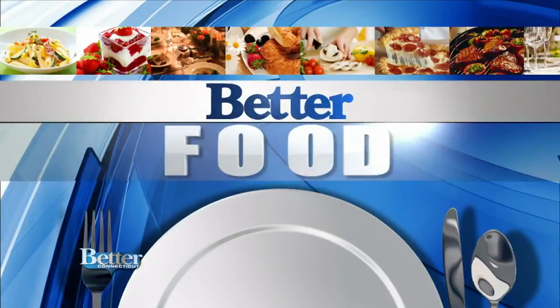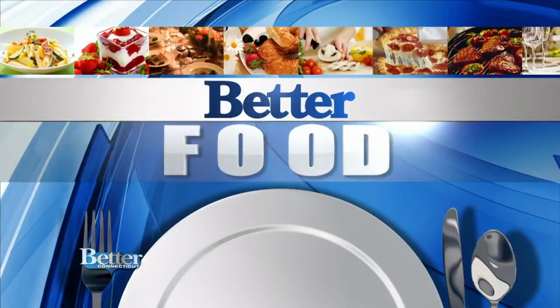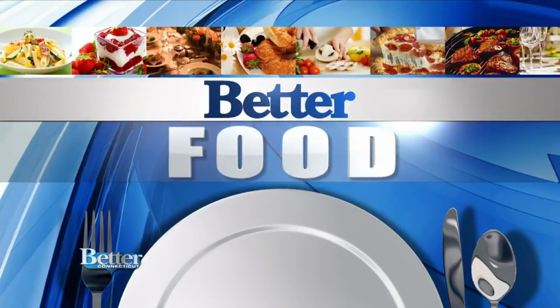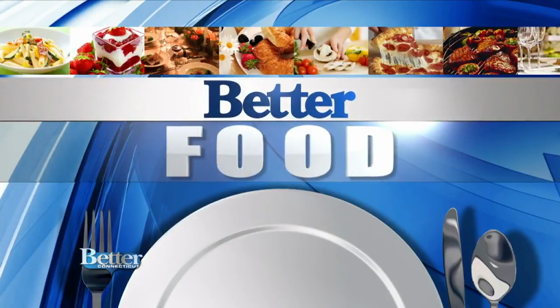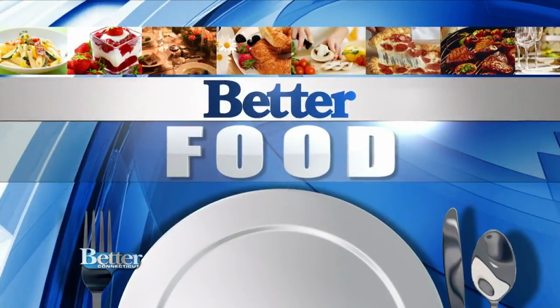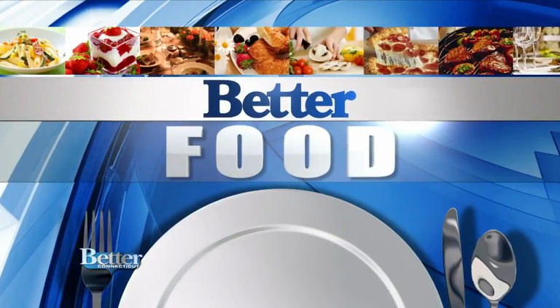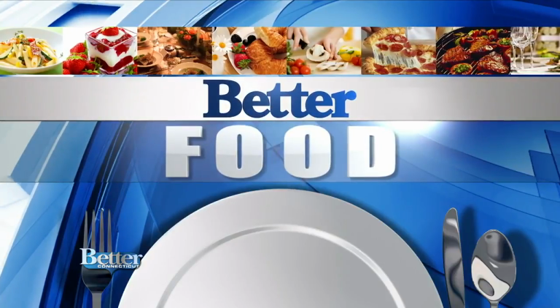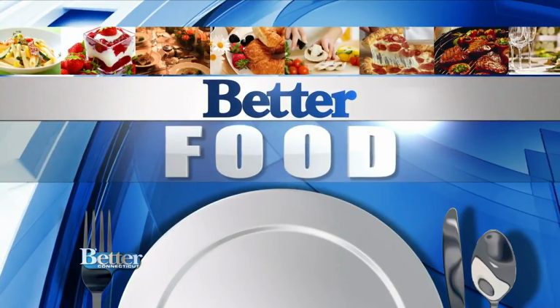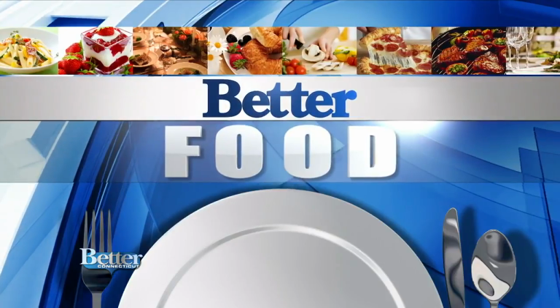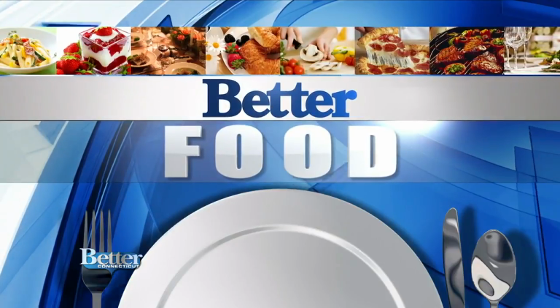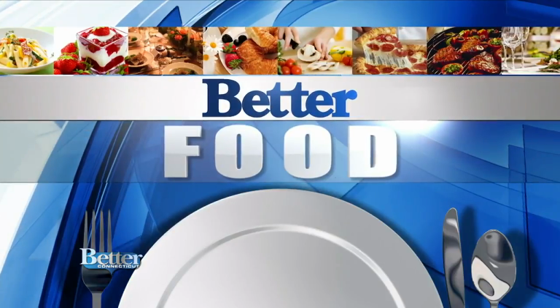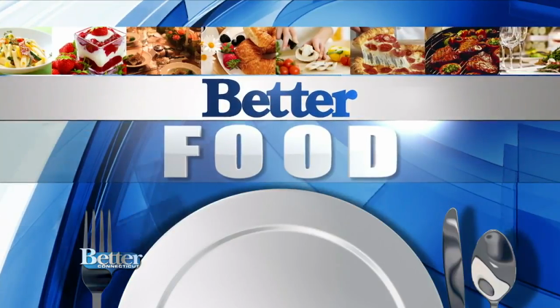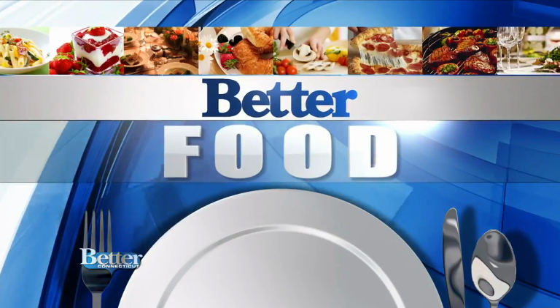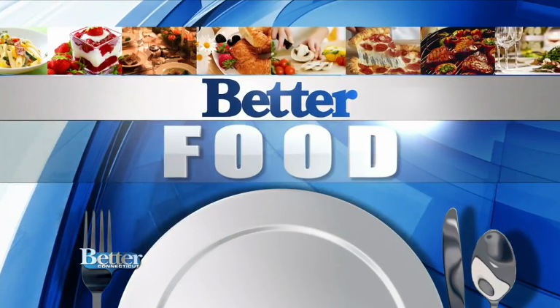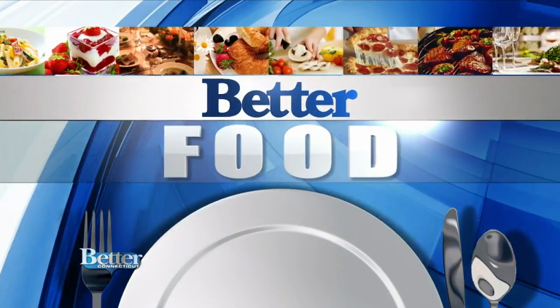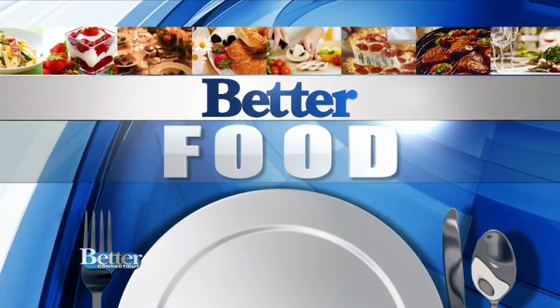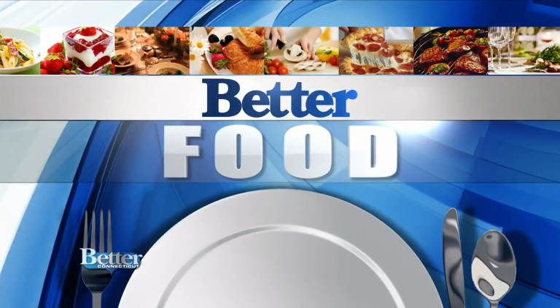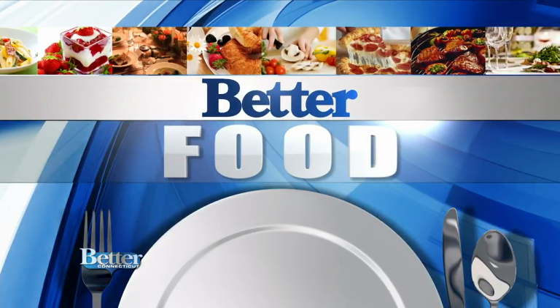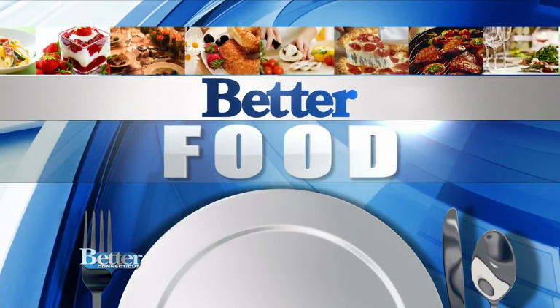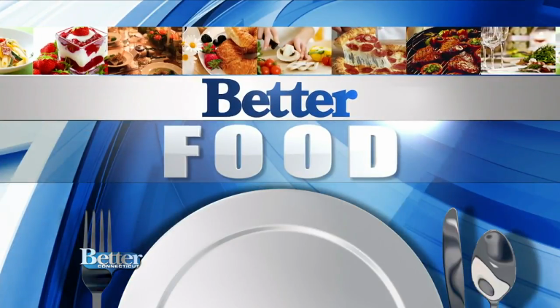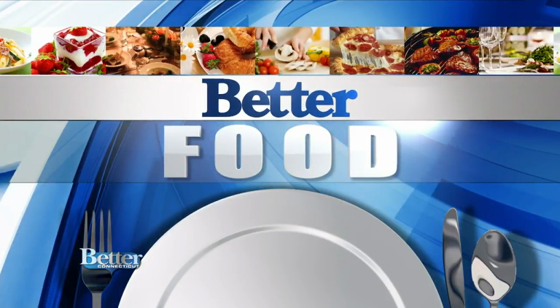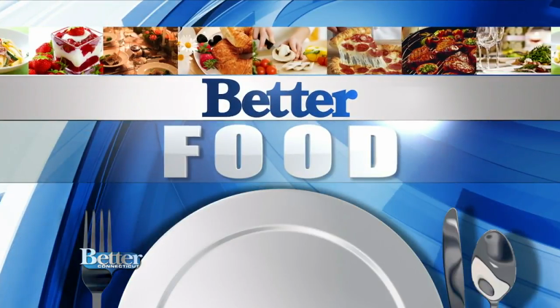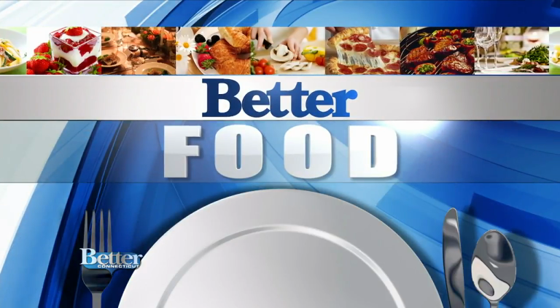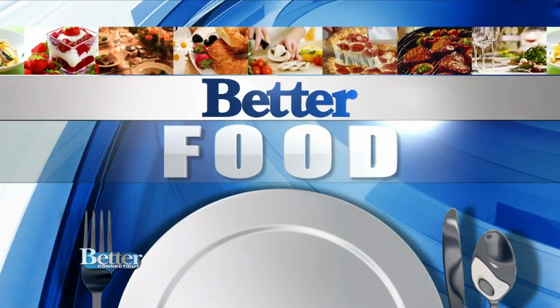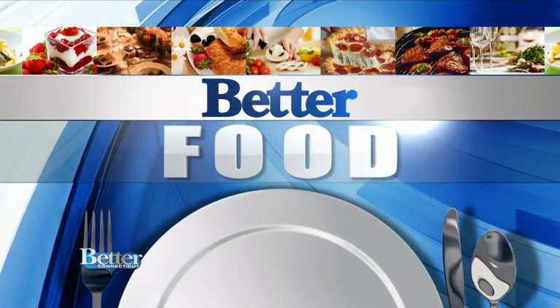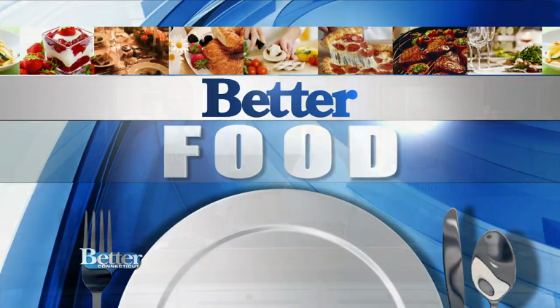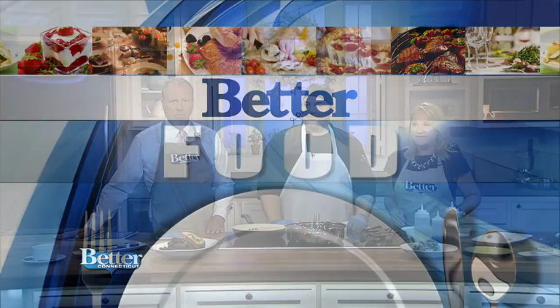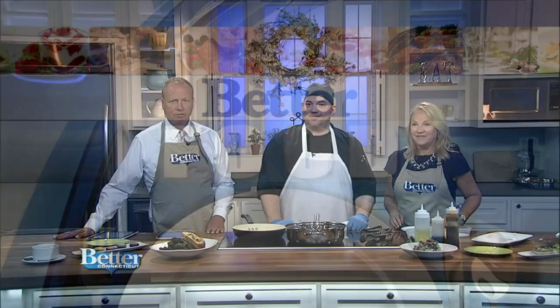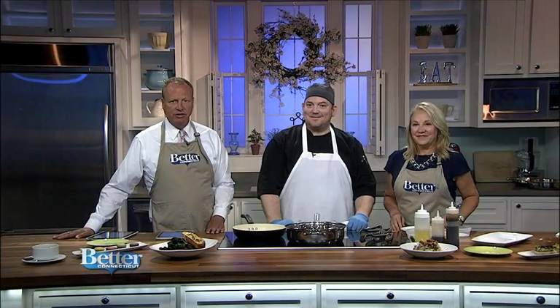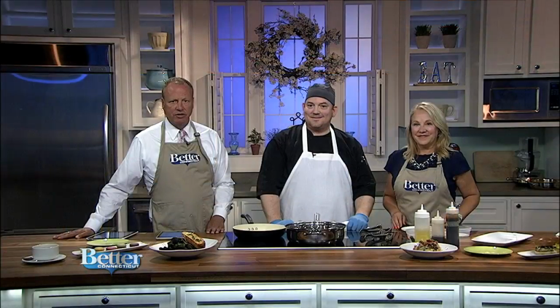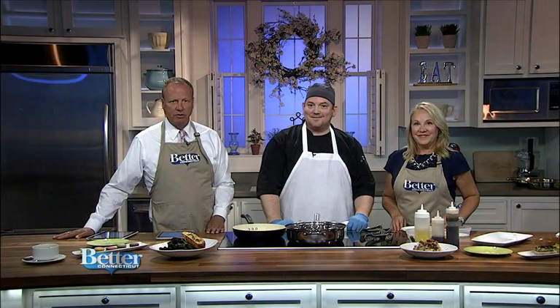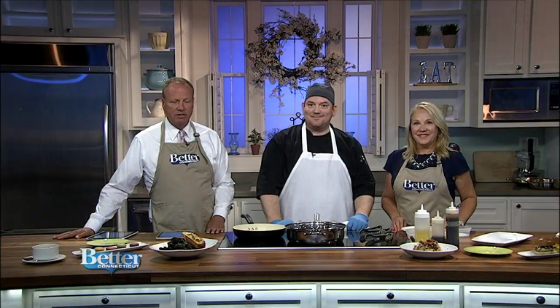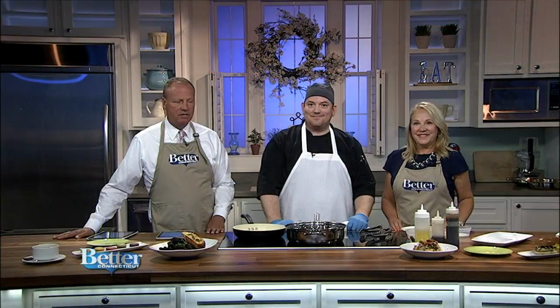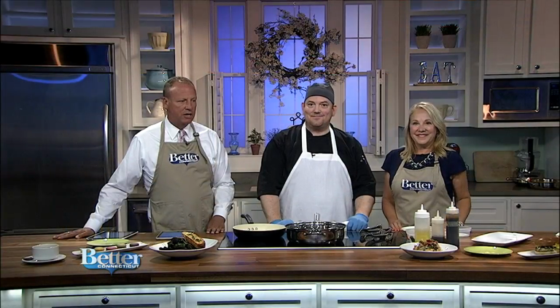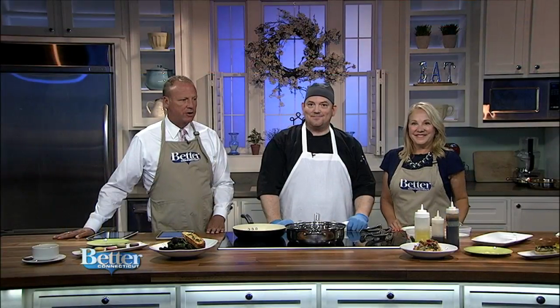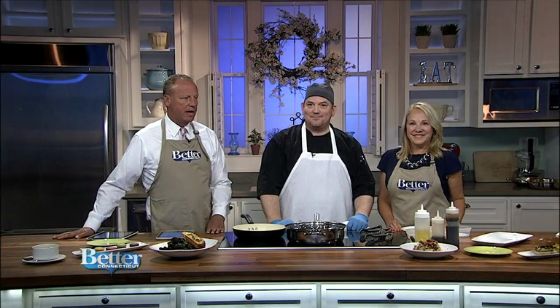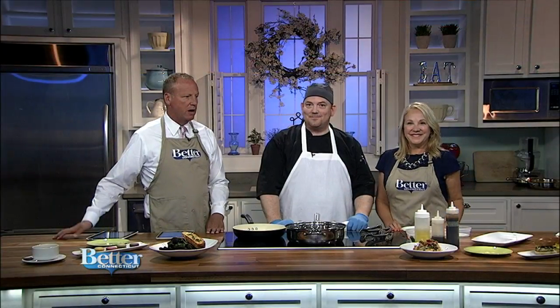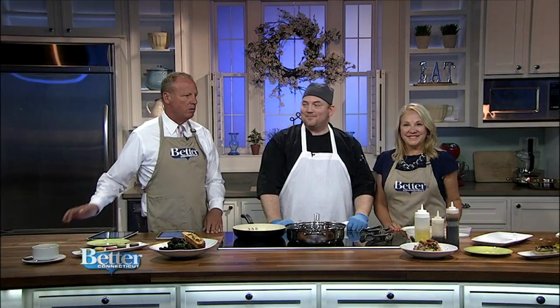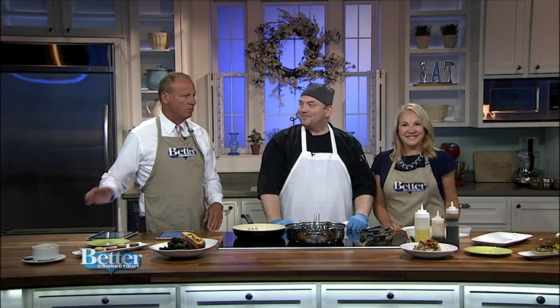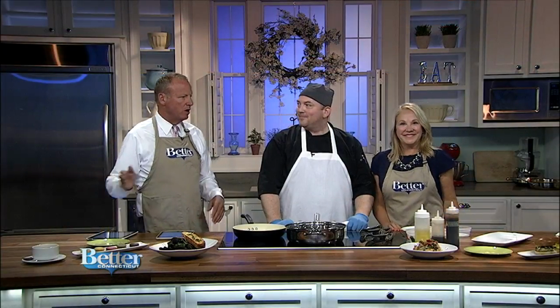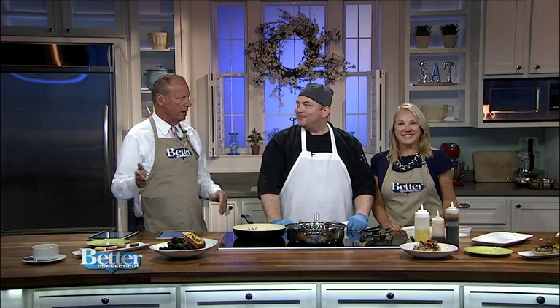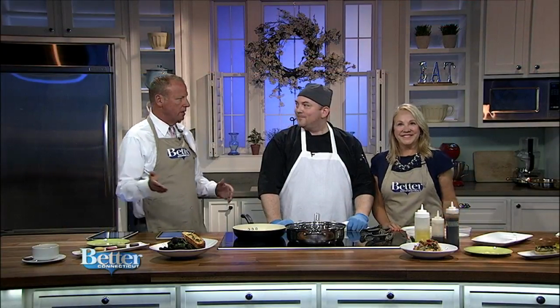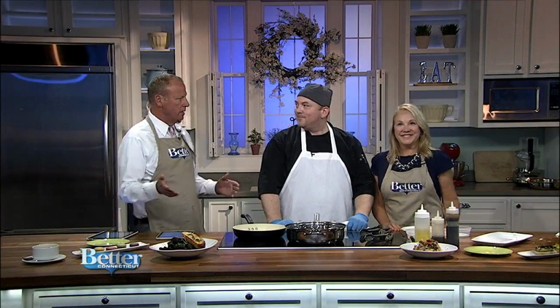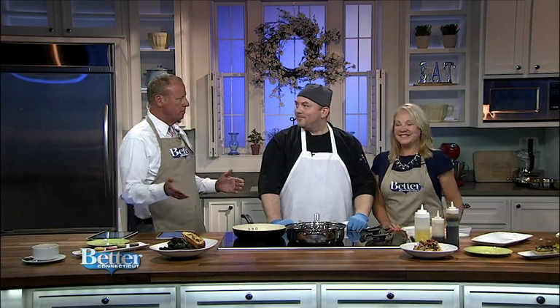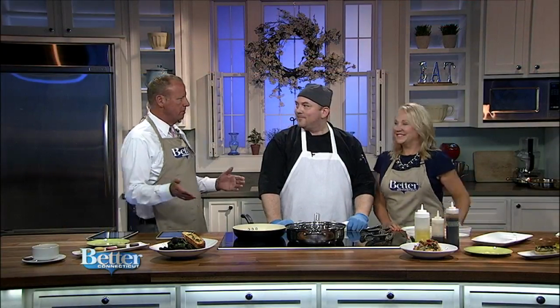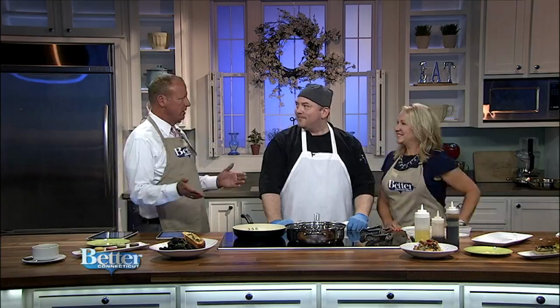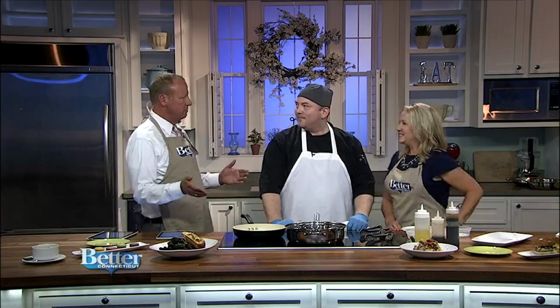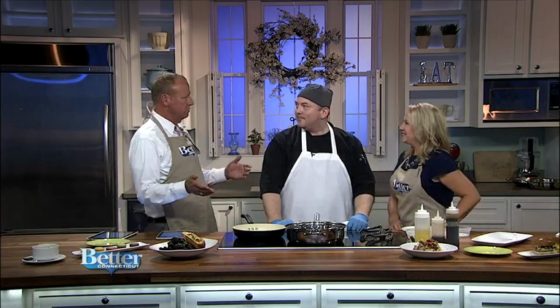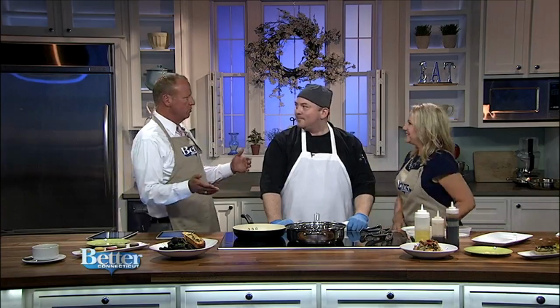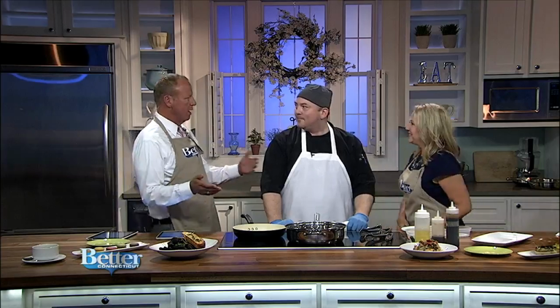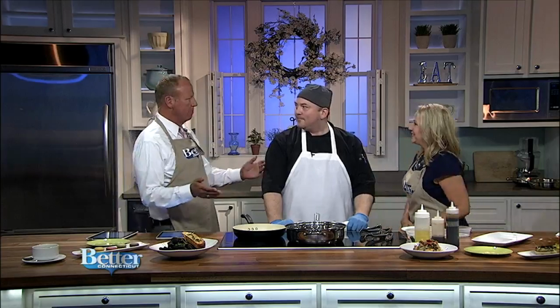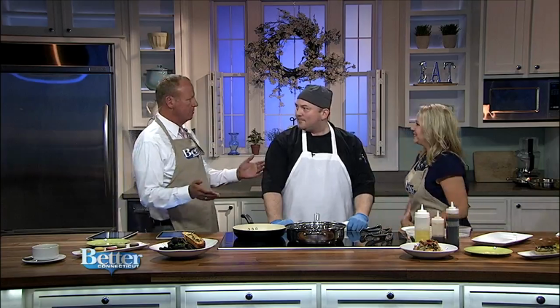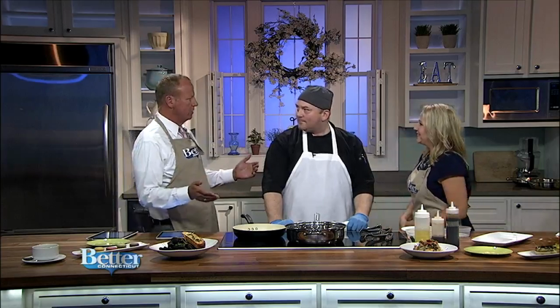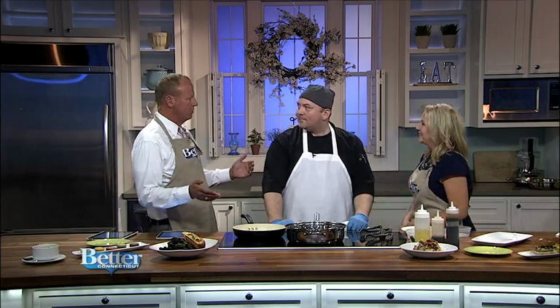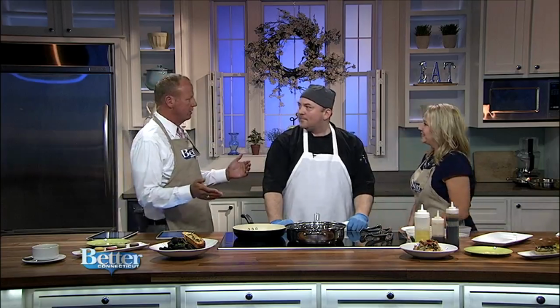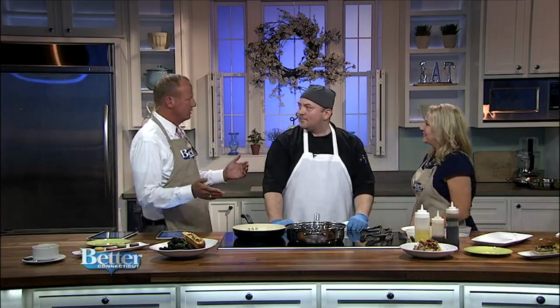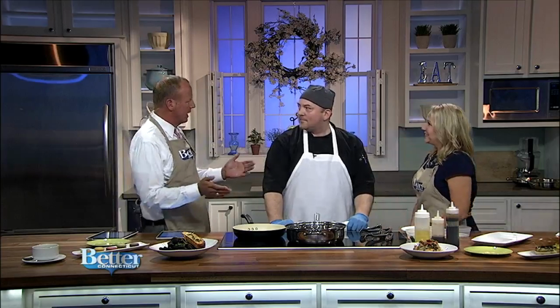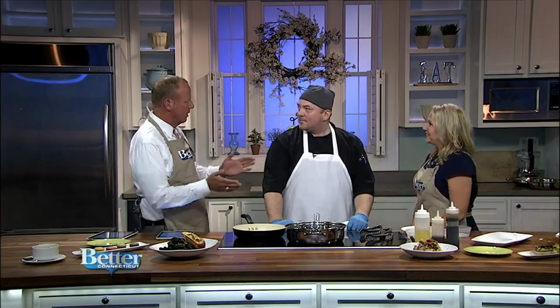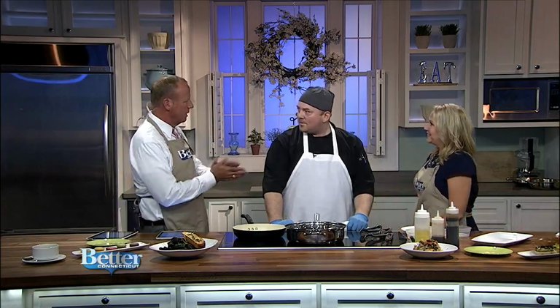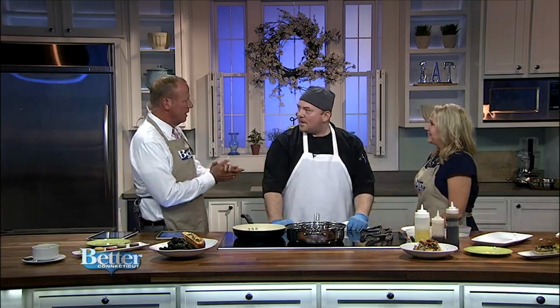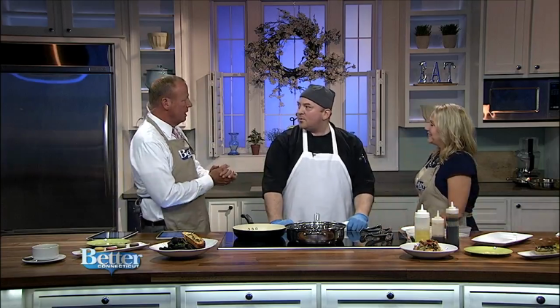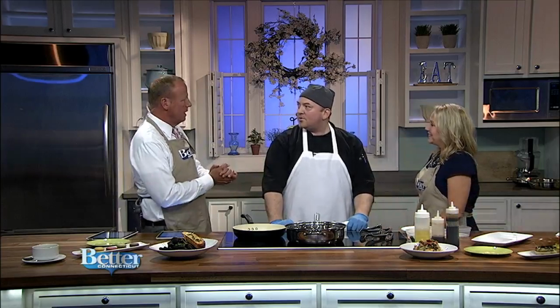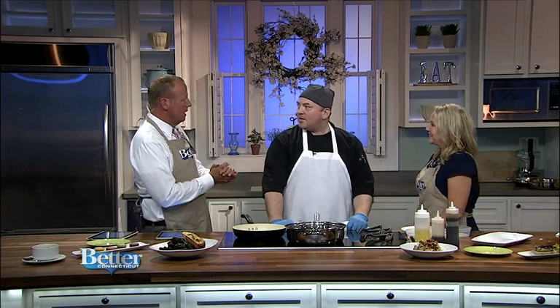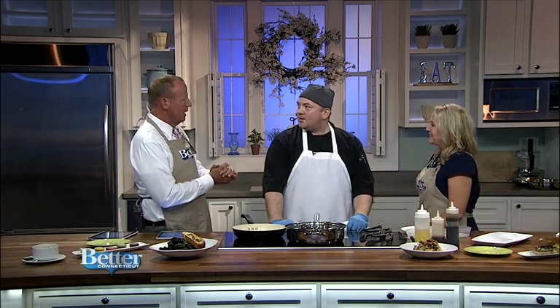Welcome back everybody. Time now for Better Food. Aaron Hall from Breezo is here now, Rocky Hill. We're so happy that you're in town. I appreciate it.